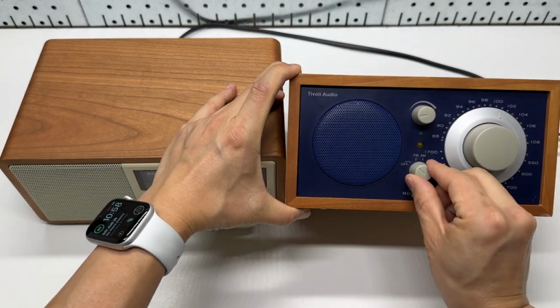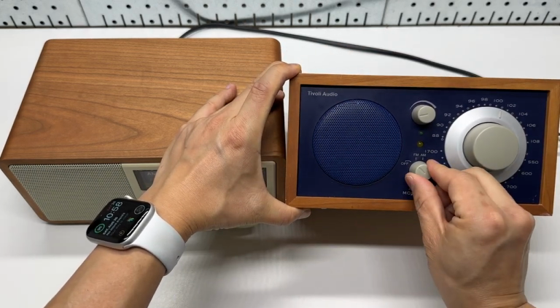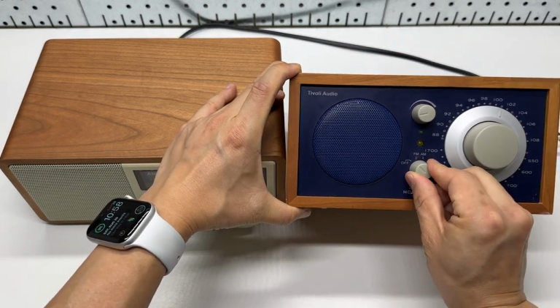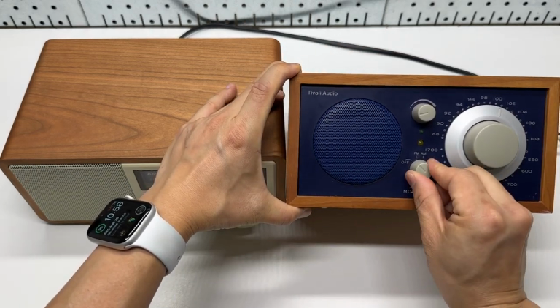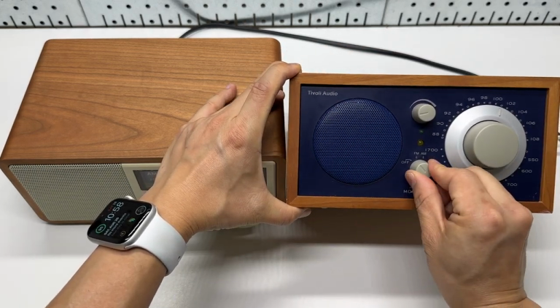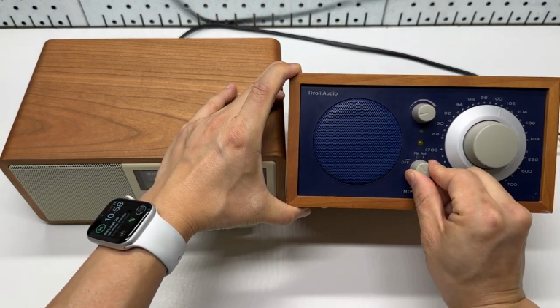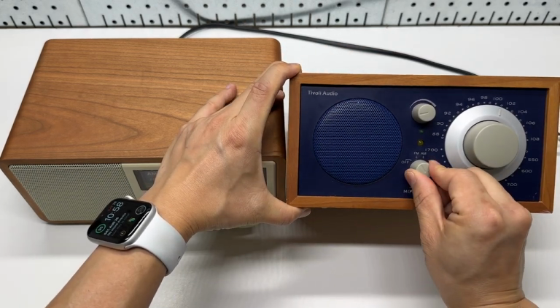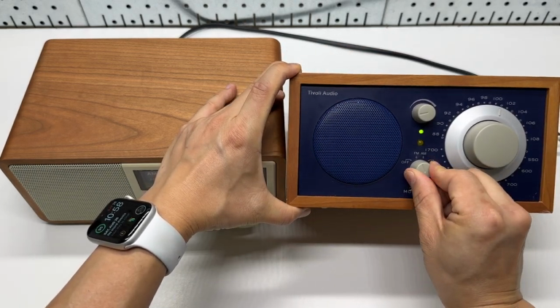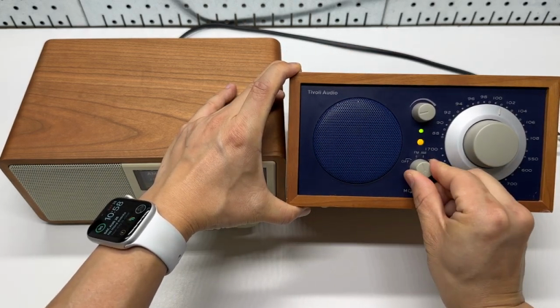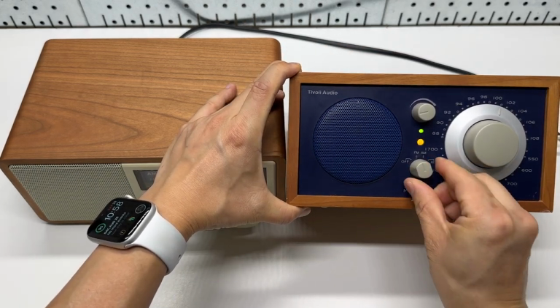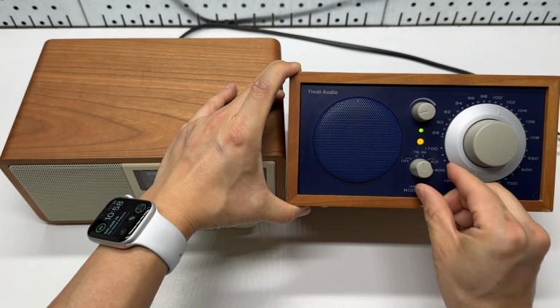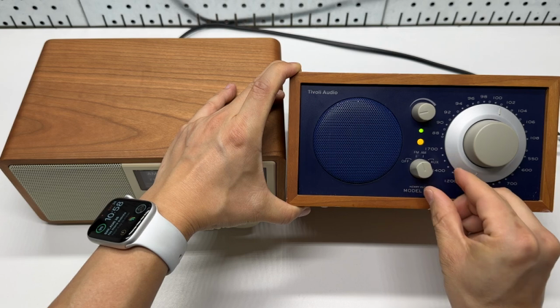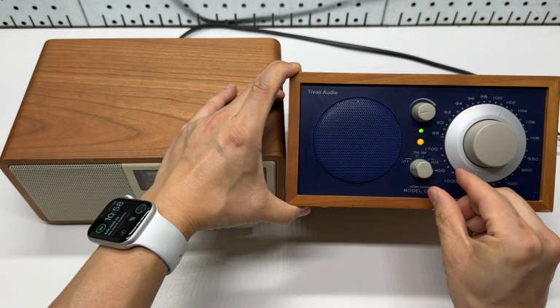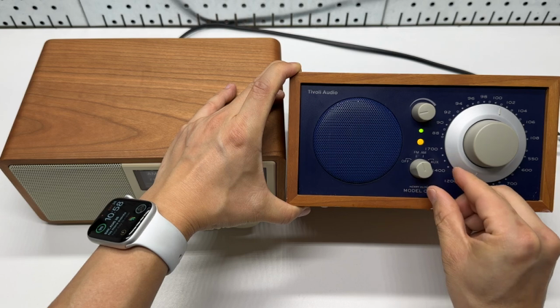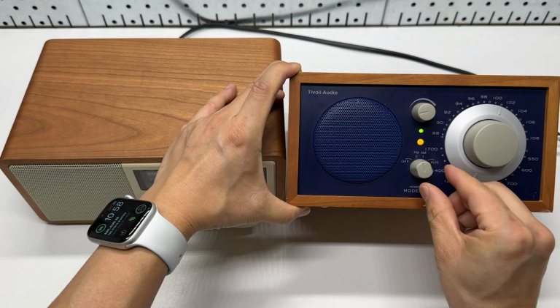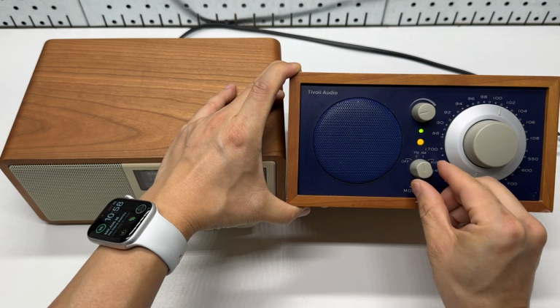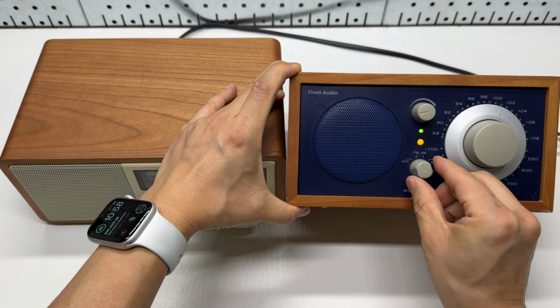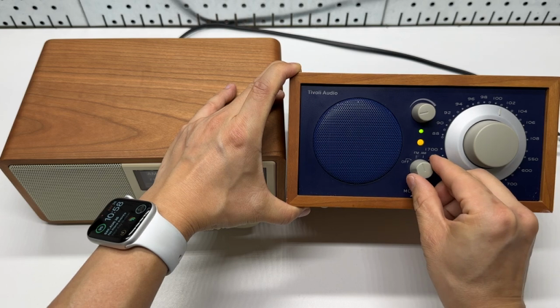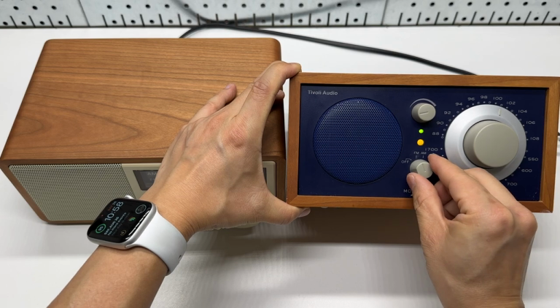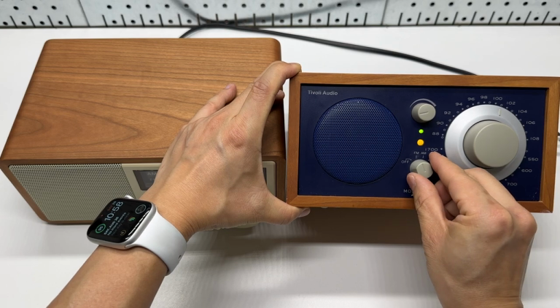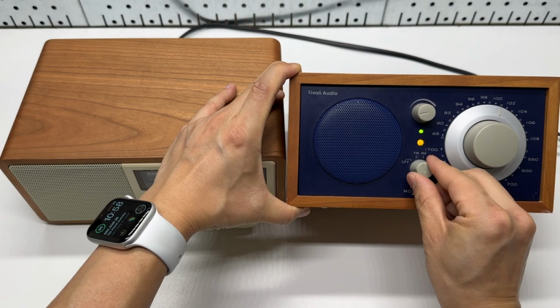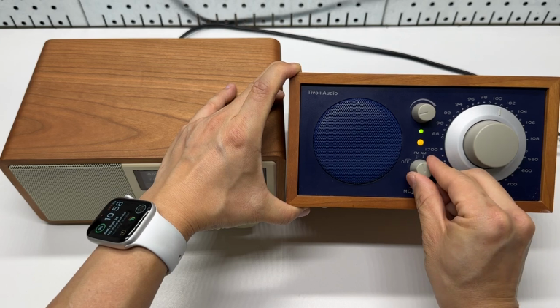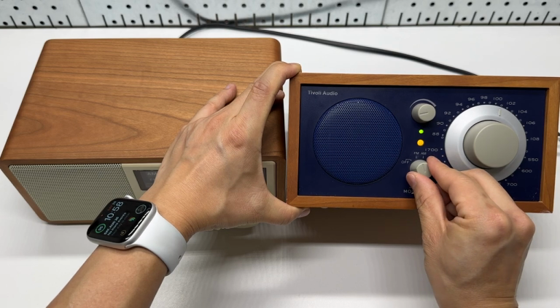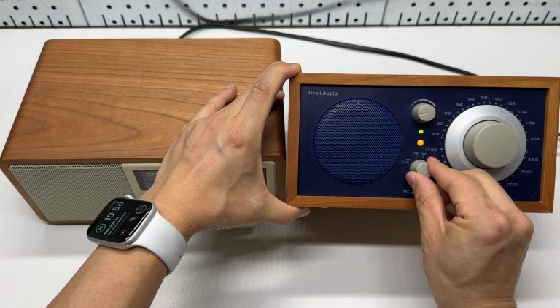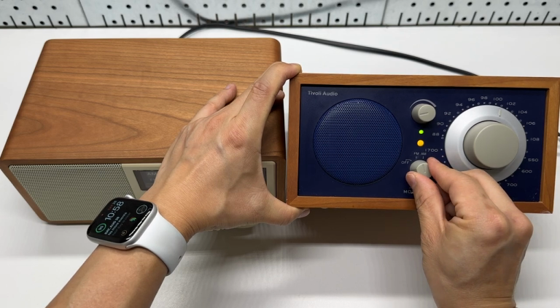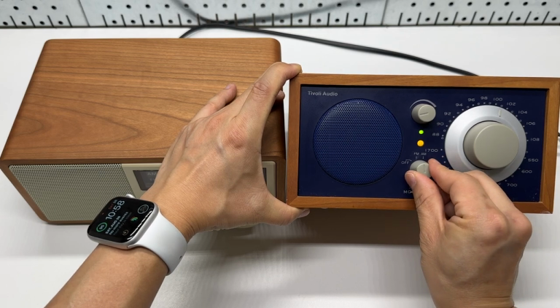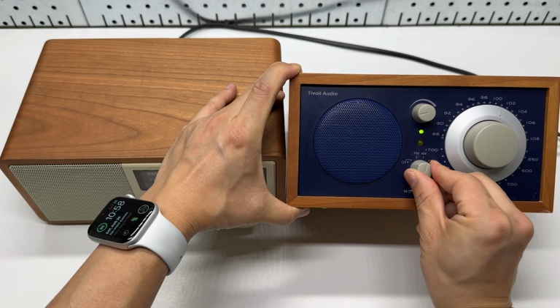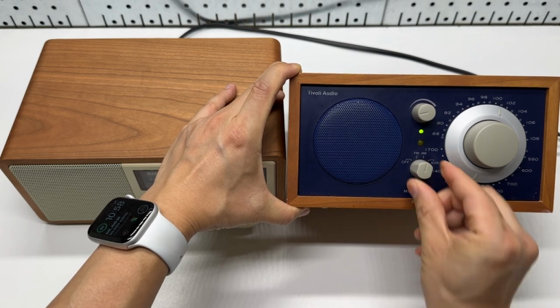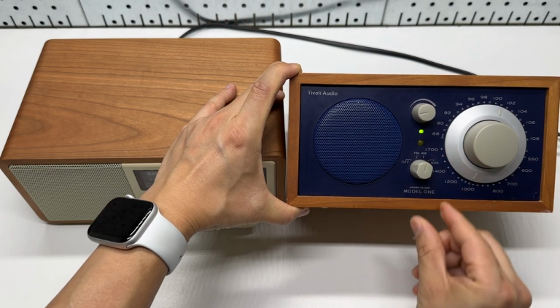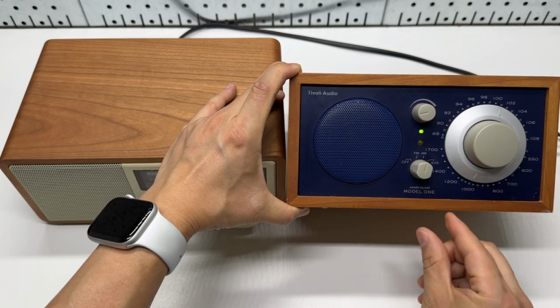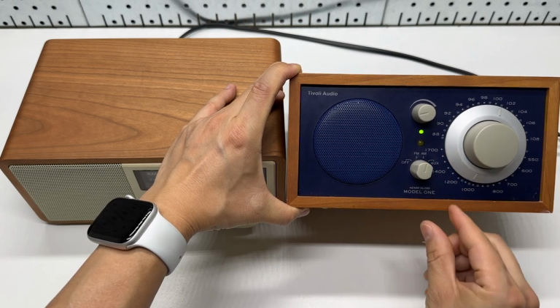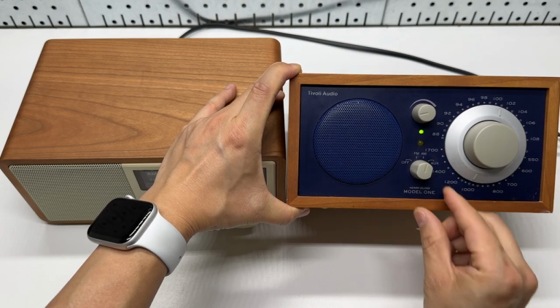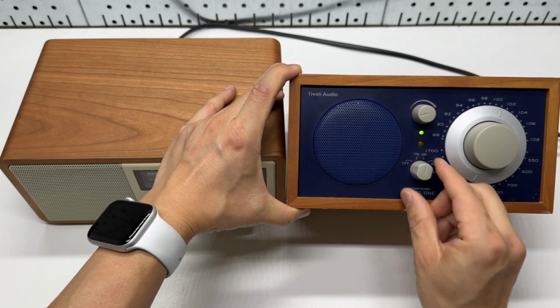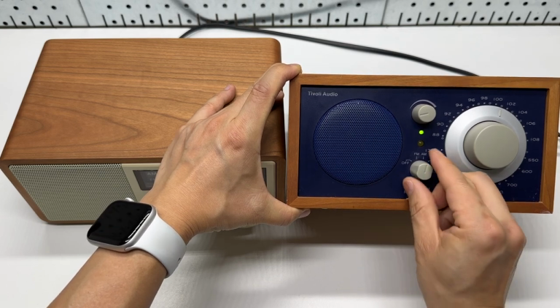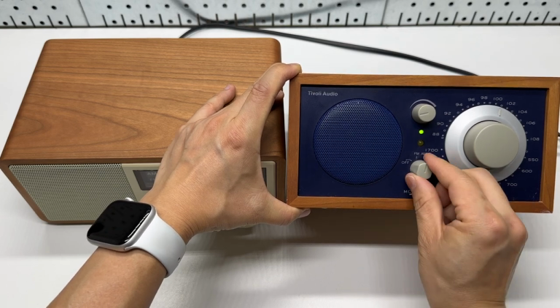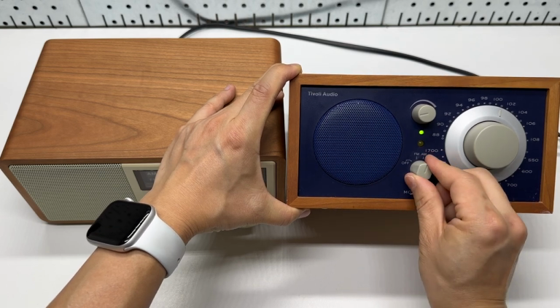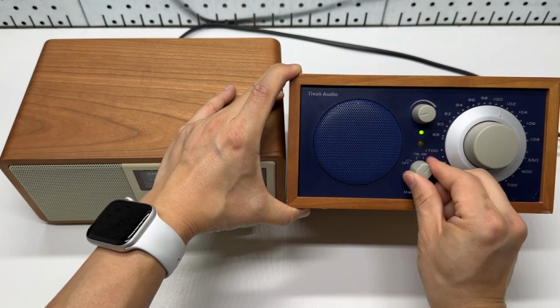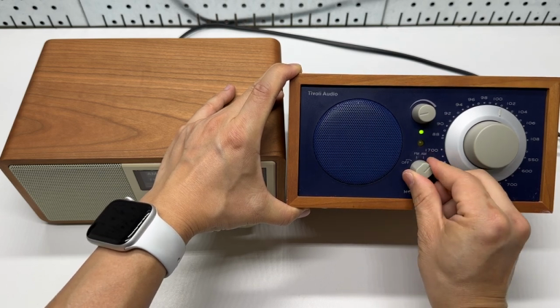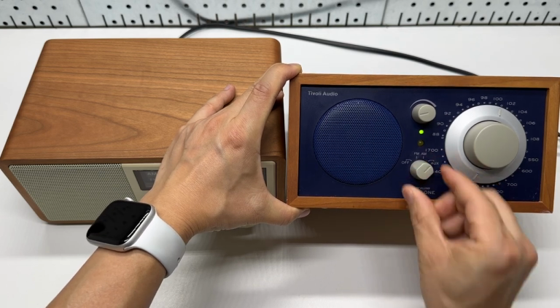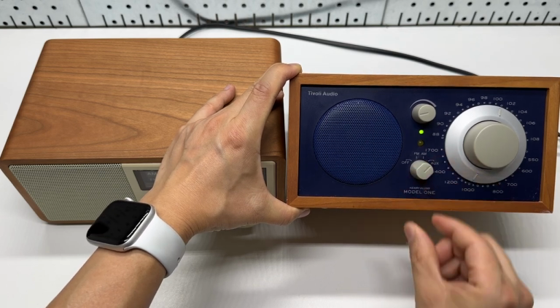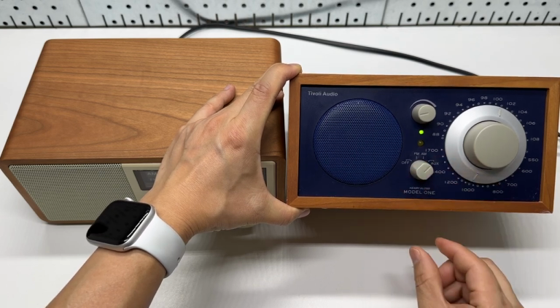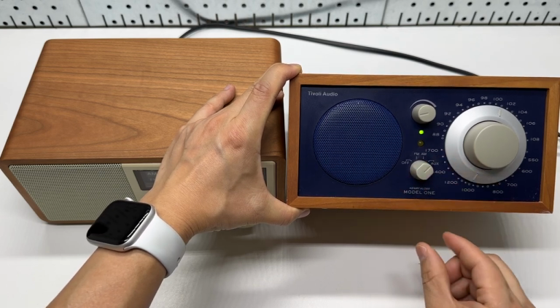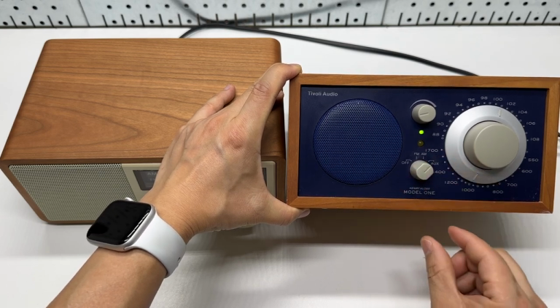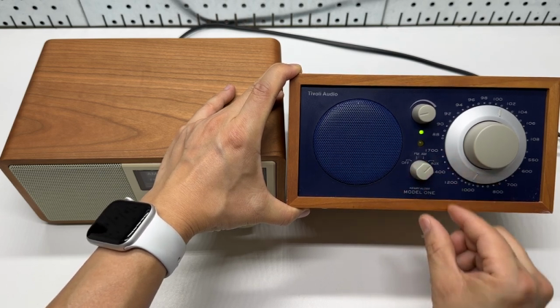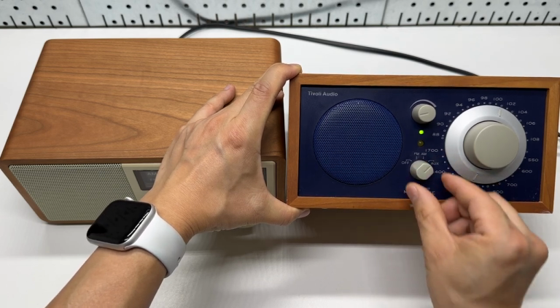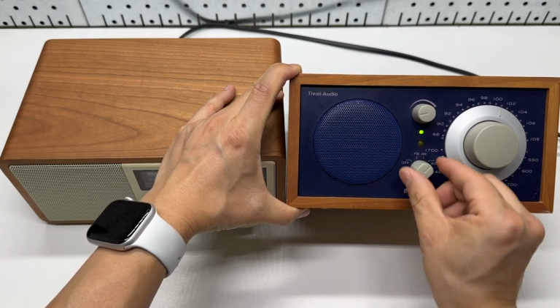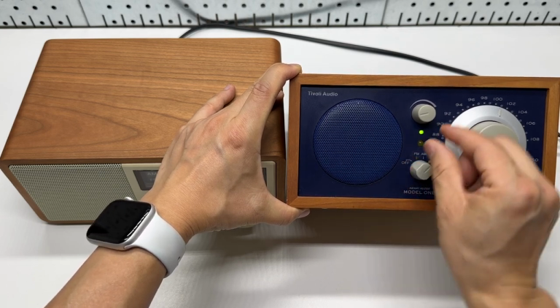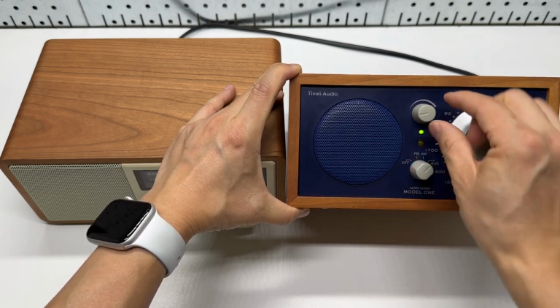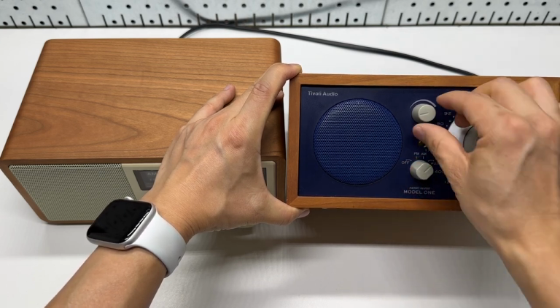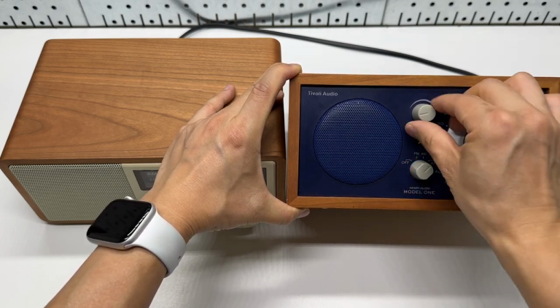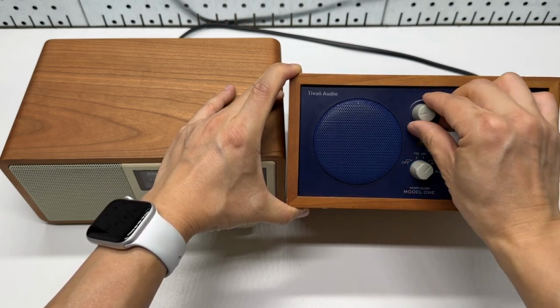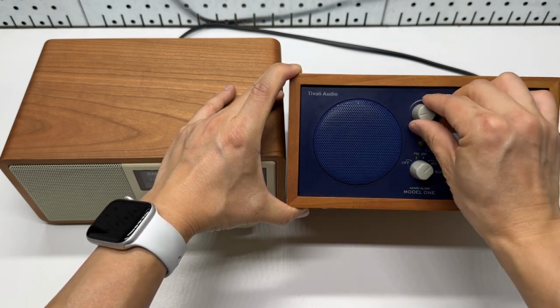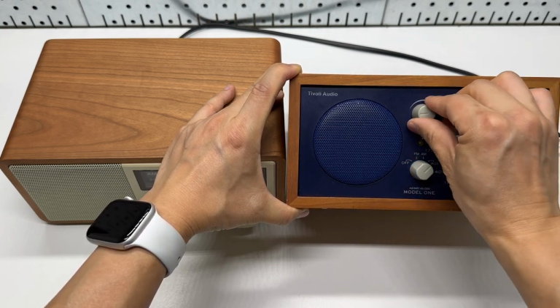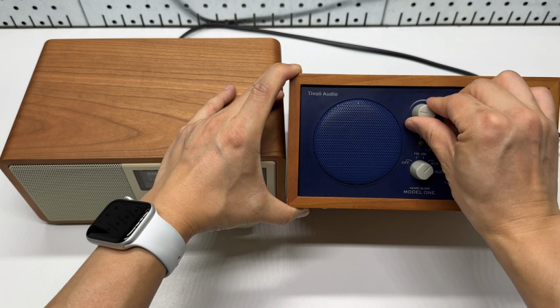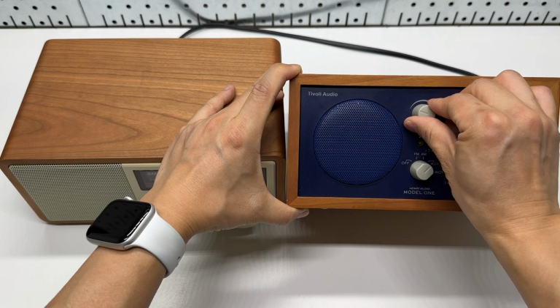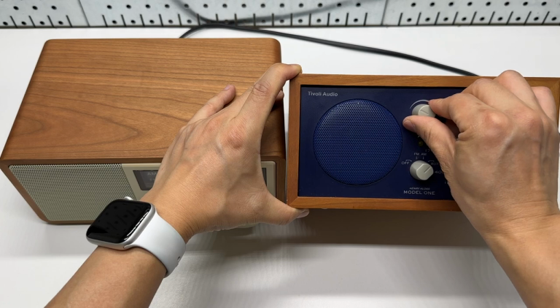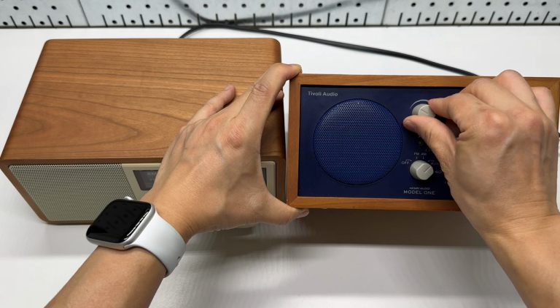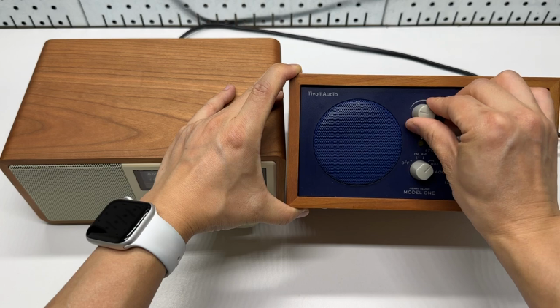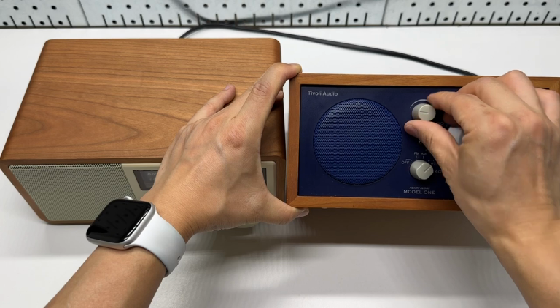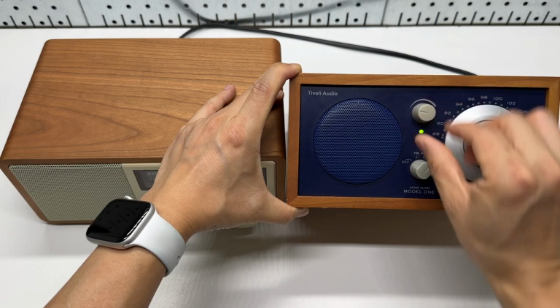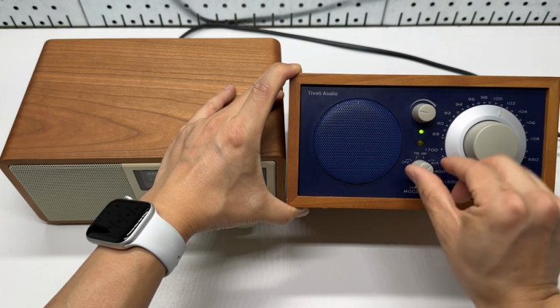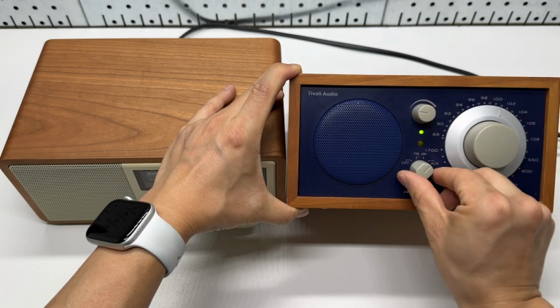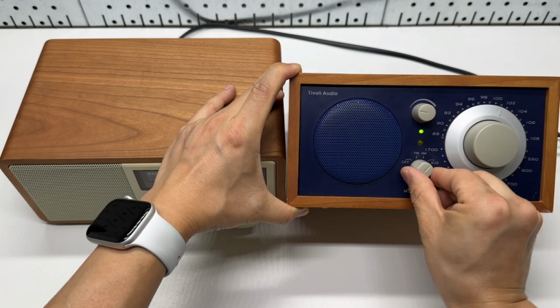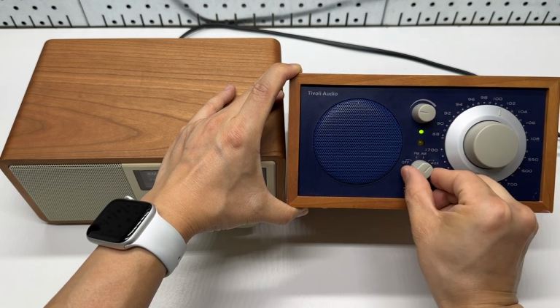The Tivoli has an on-off switch, FM, AM, and aux input. There is also a volume dial.